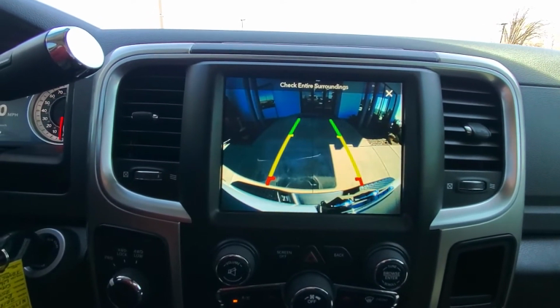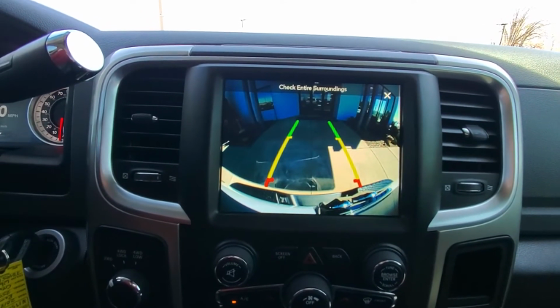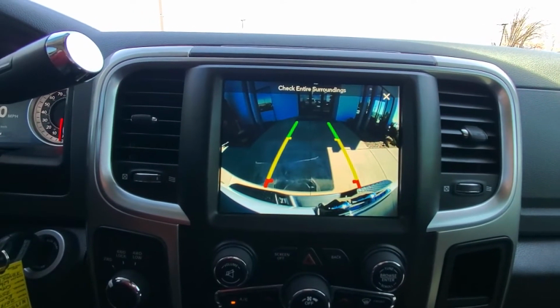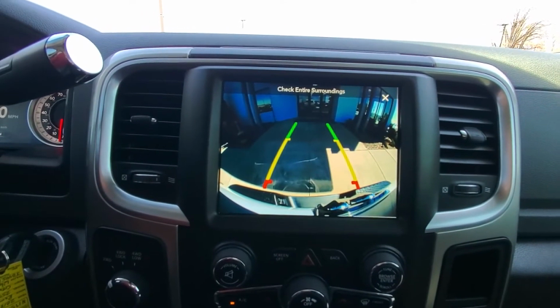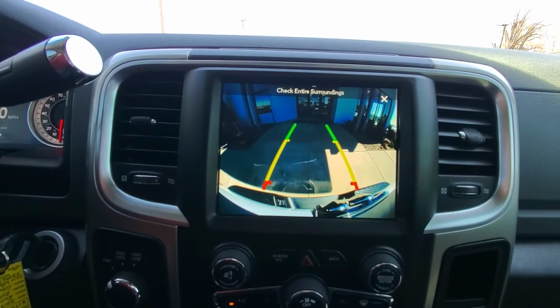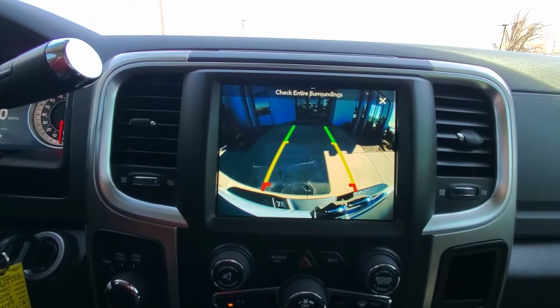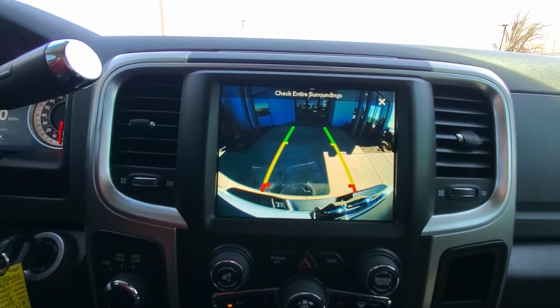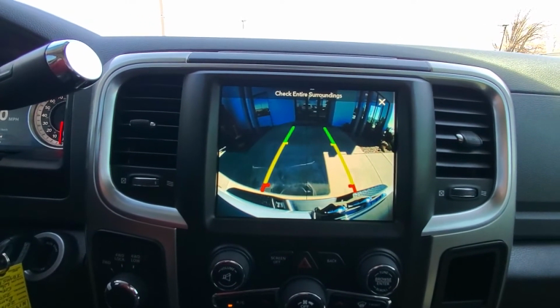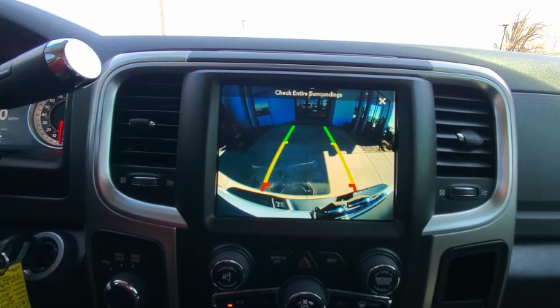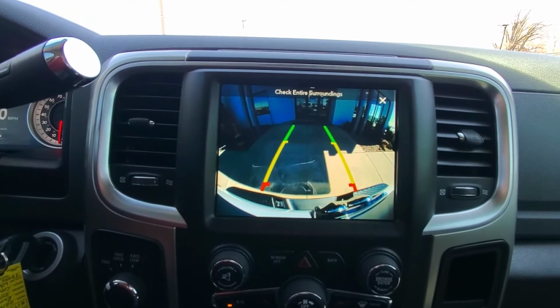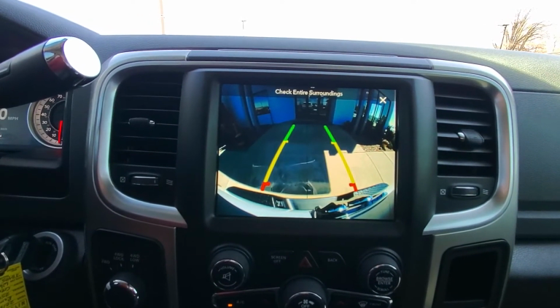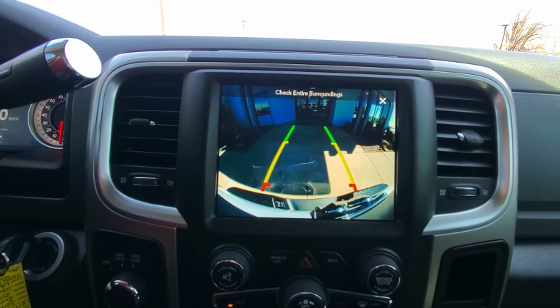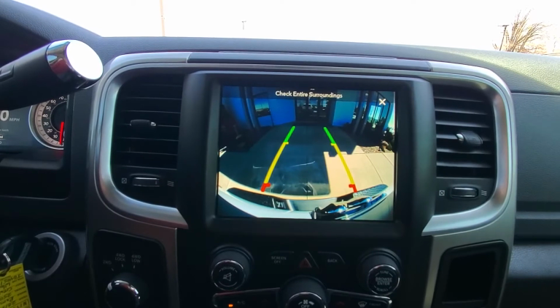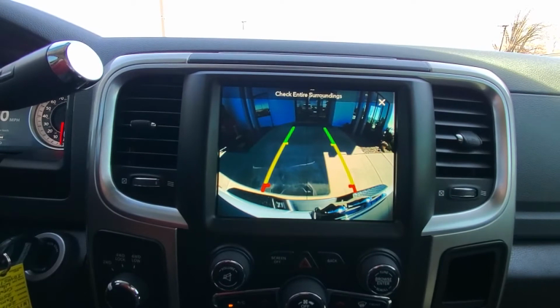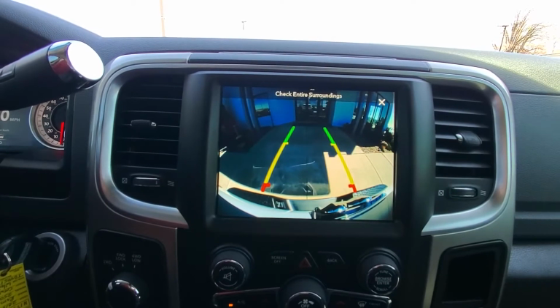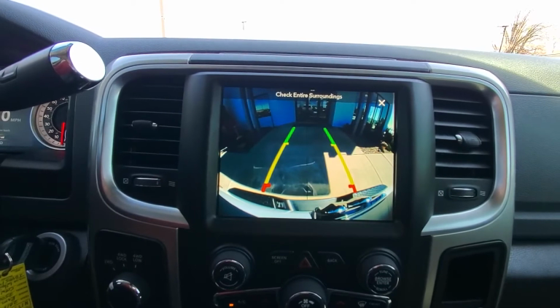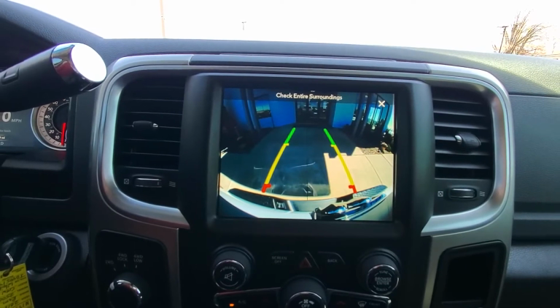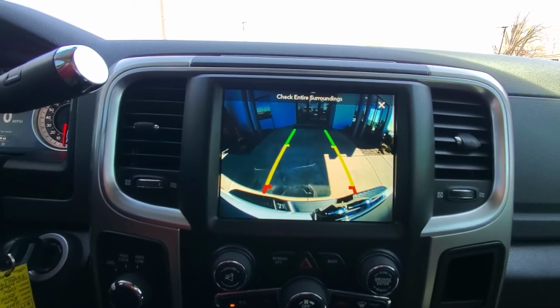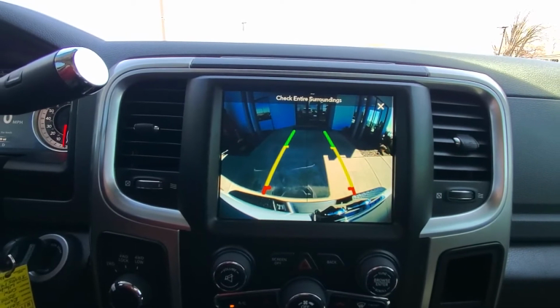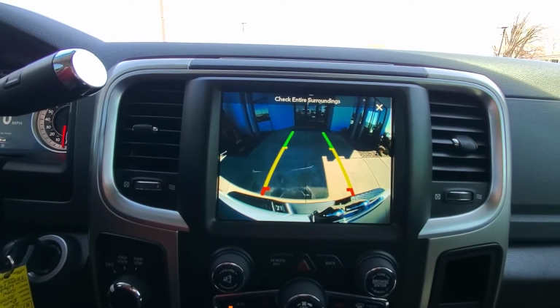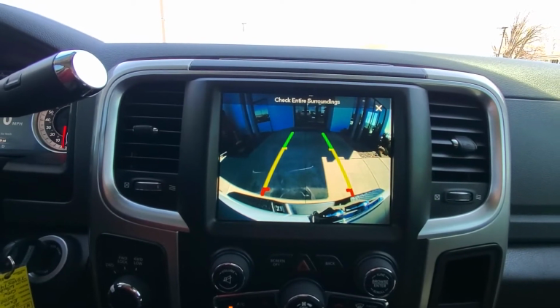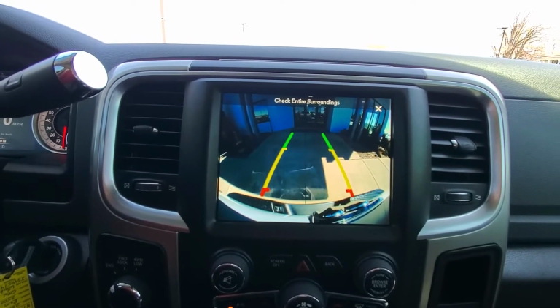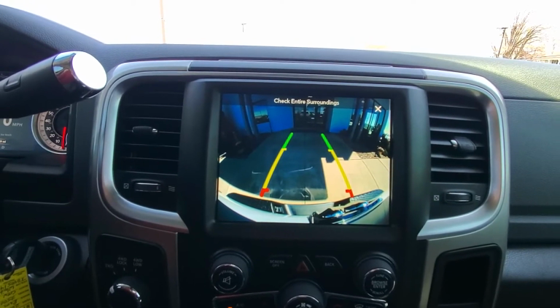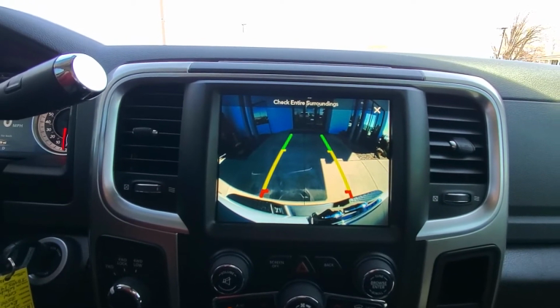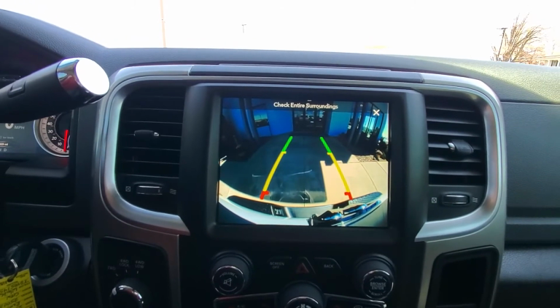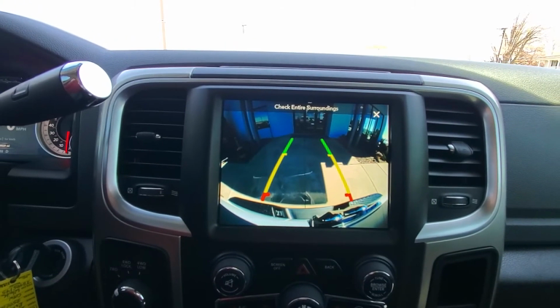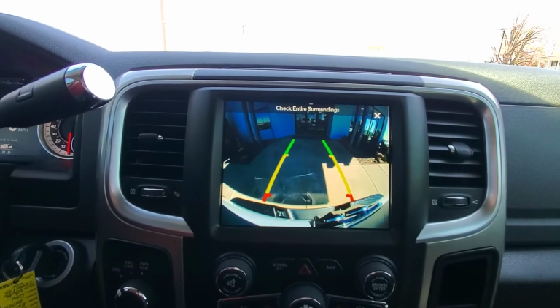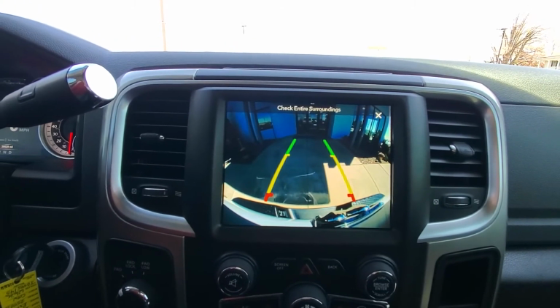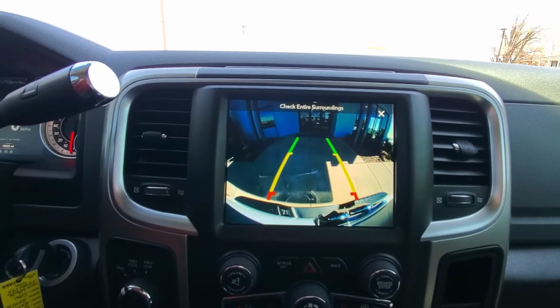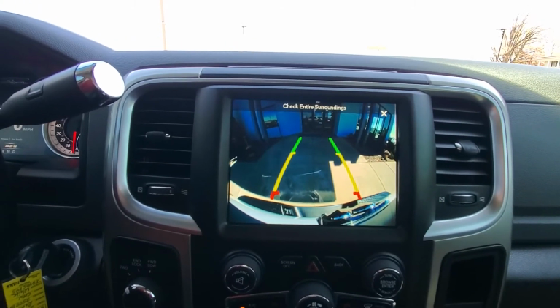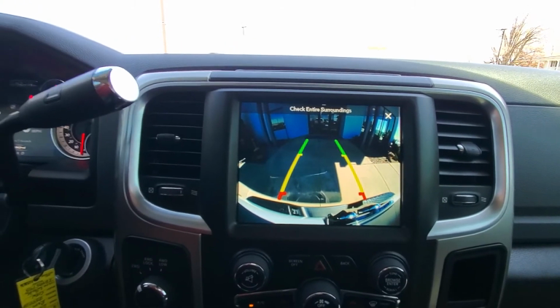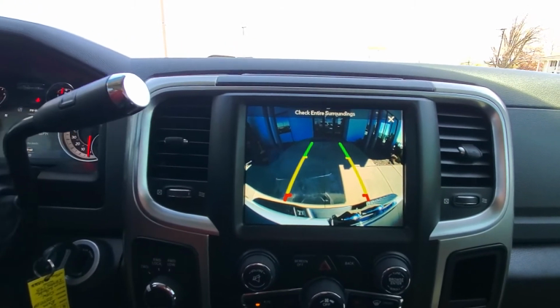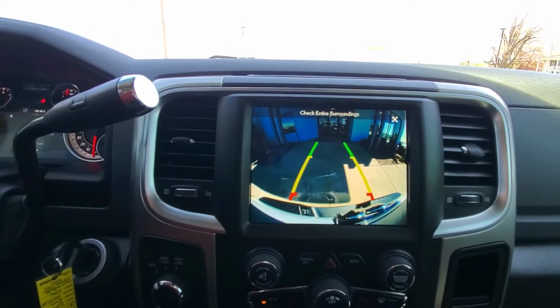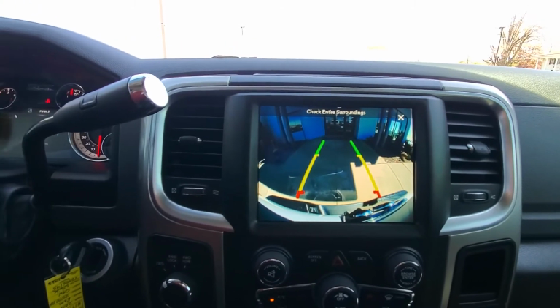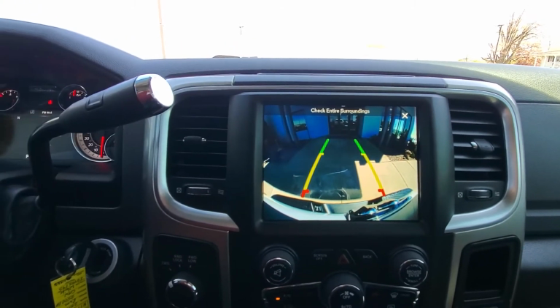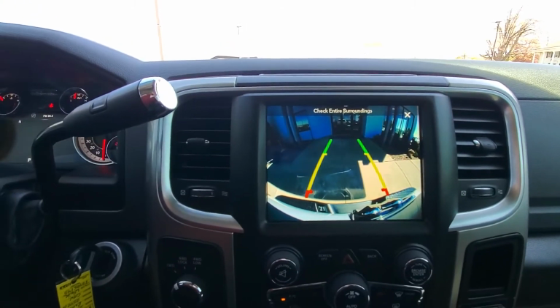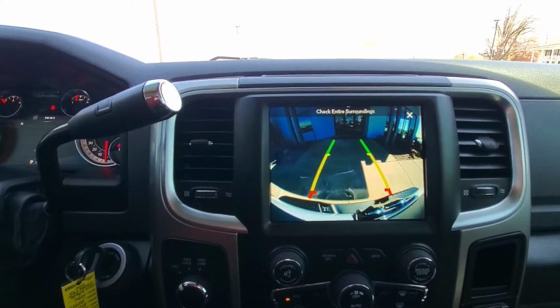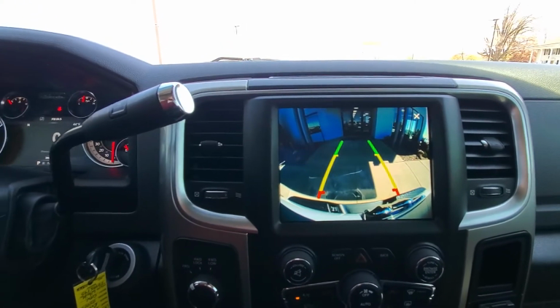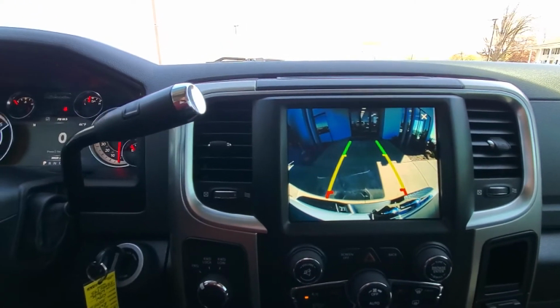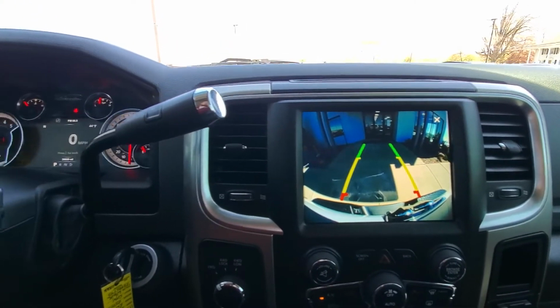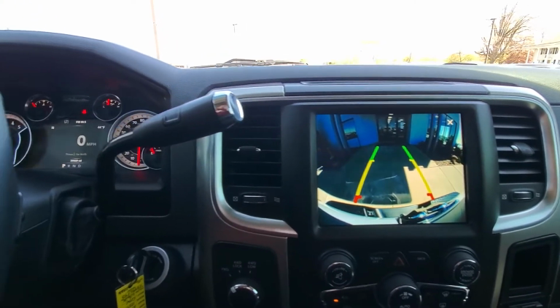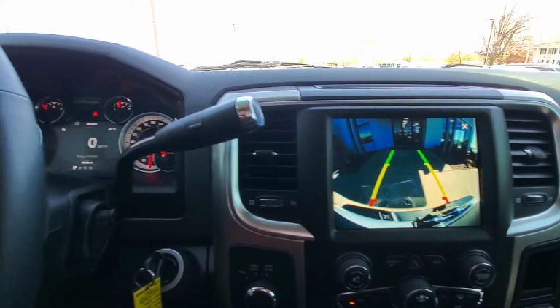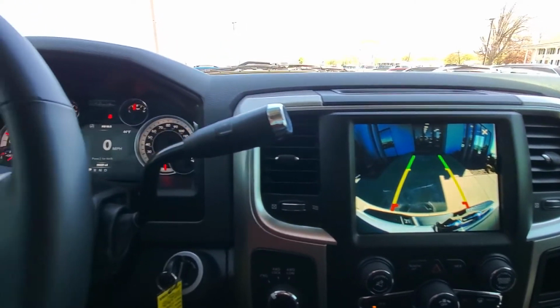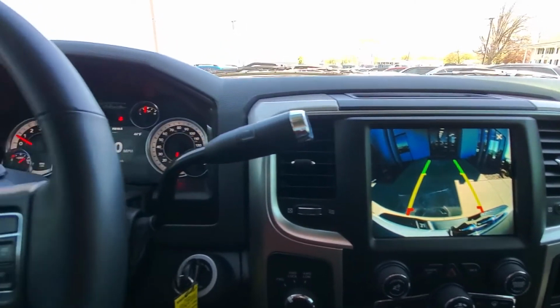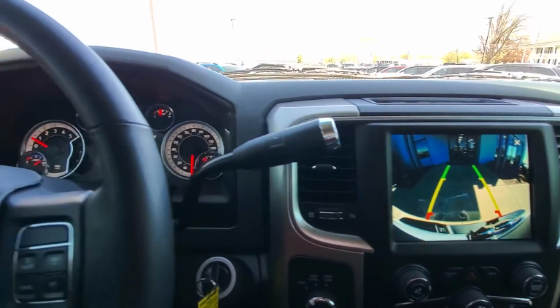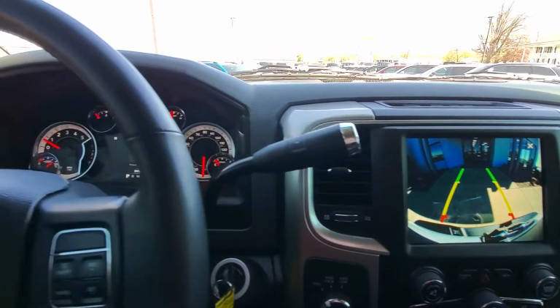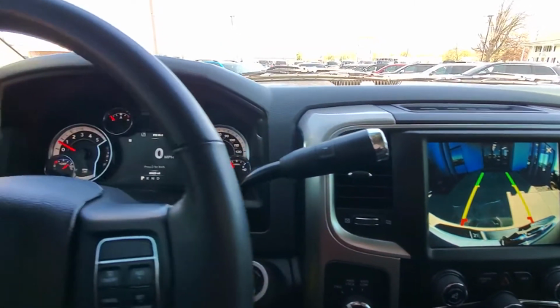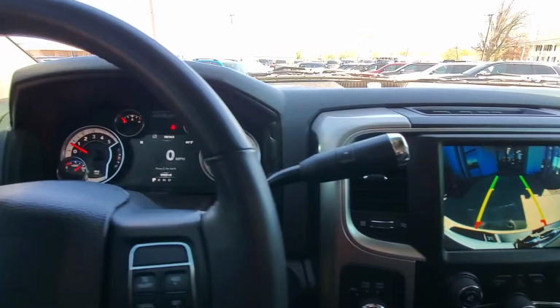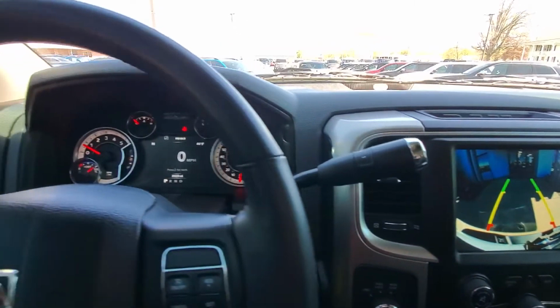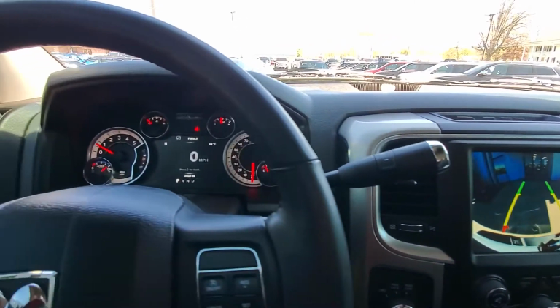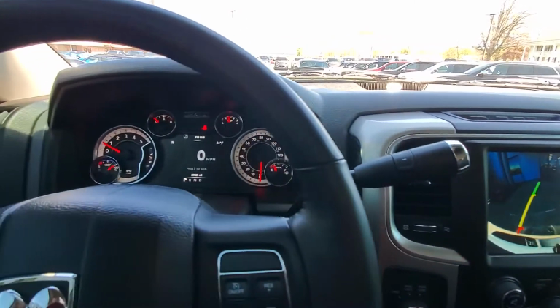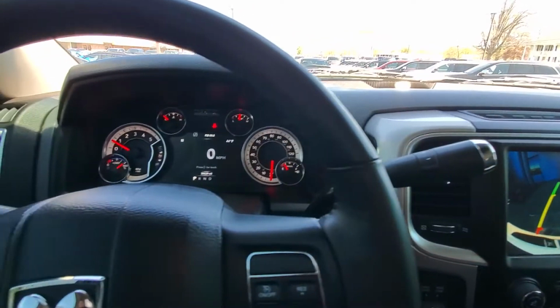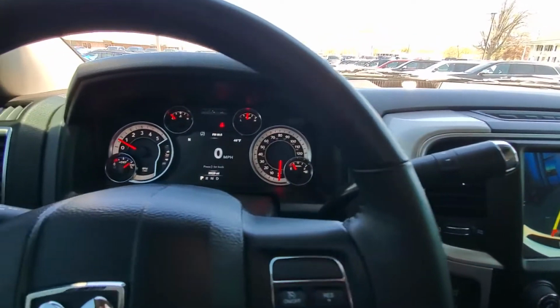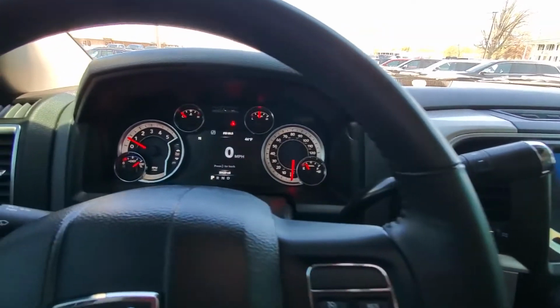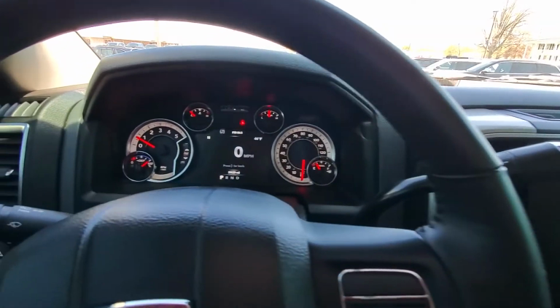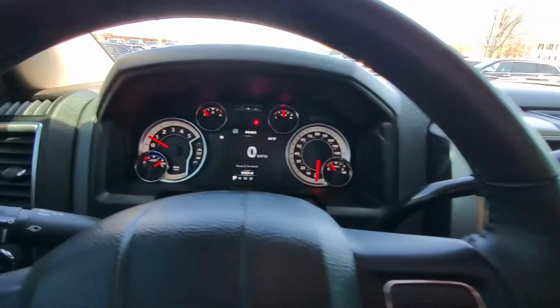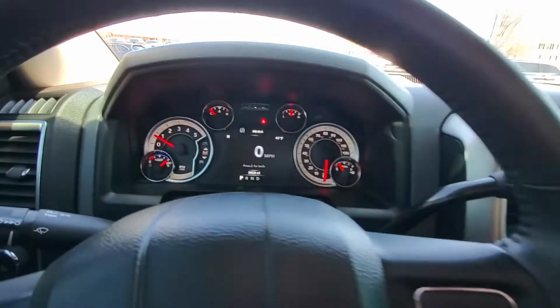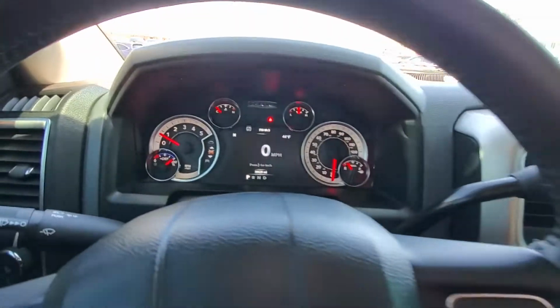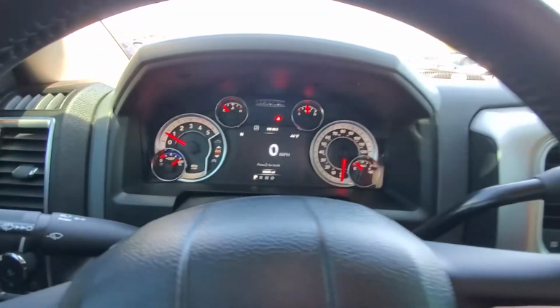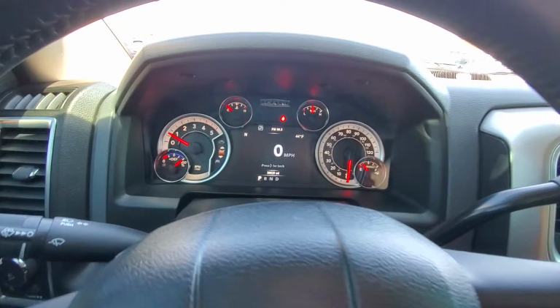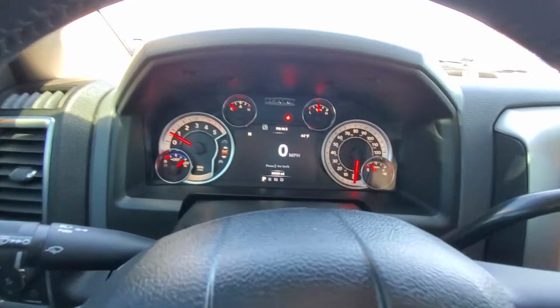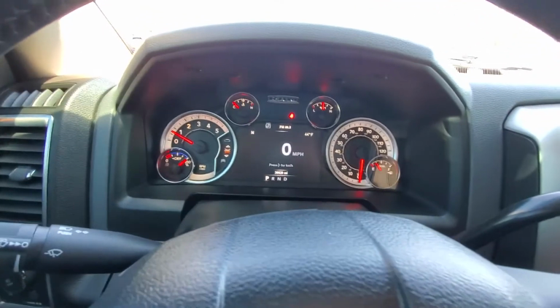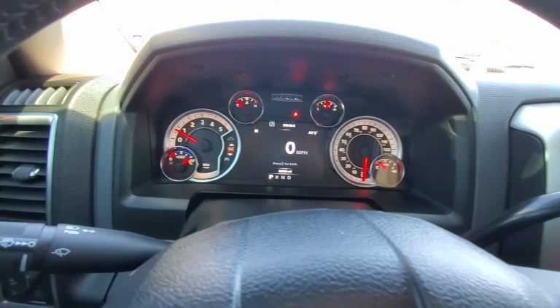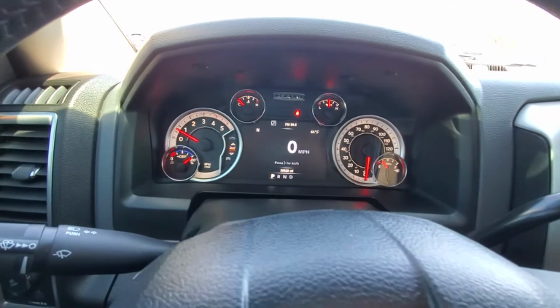Check out the backup camera anytime you want — pretty nice little feature there. Give us a call at 419-445-2576 and reach out to your salesperson that's already been in communication with you.